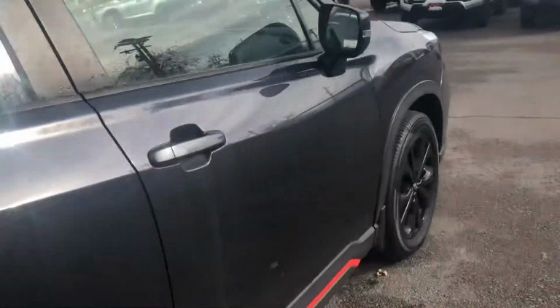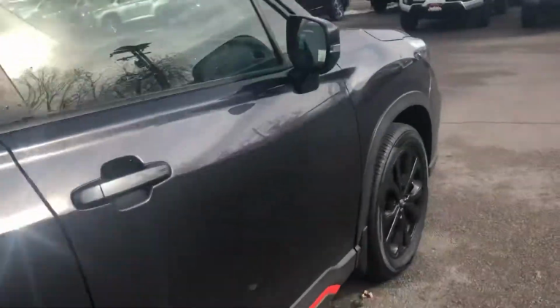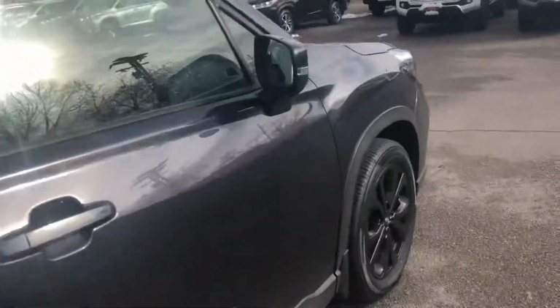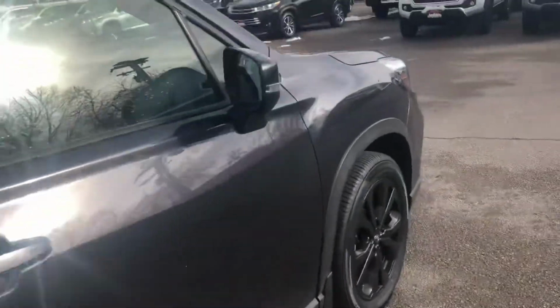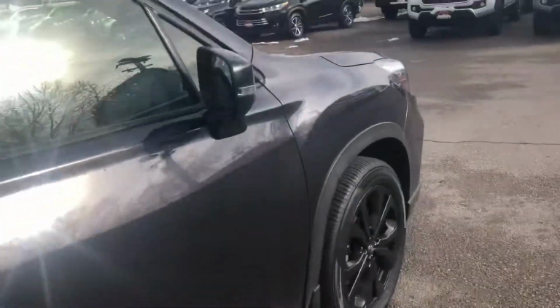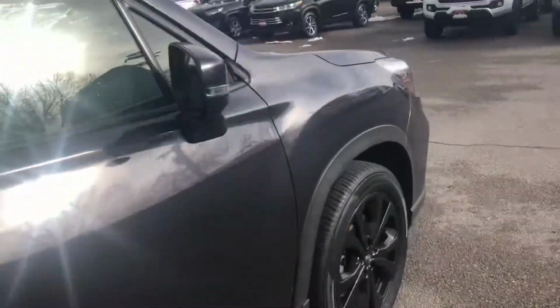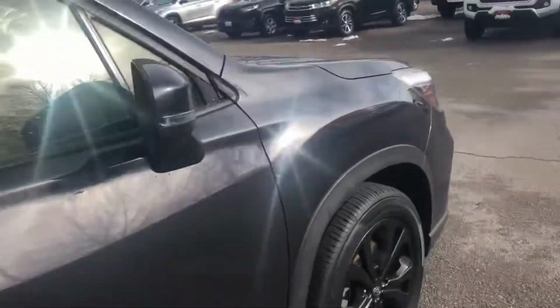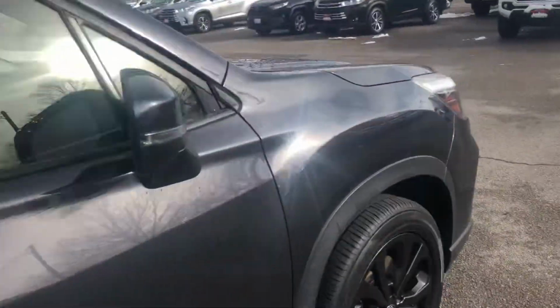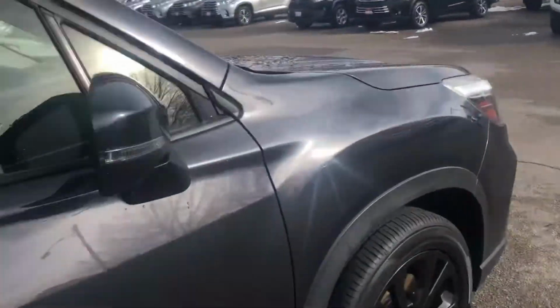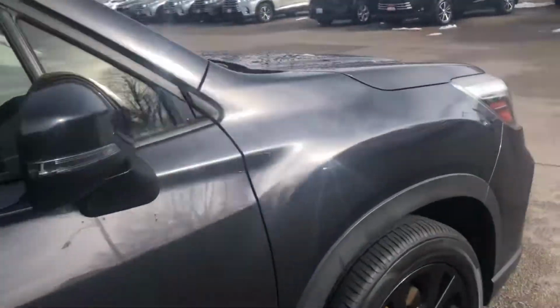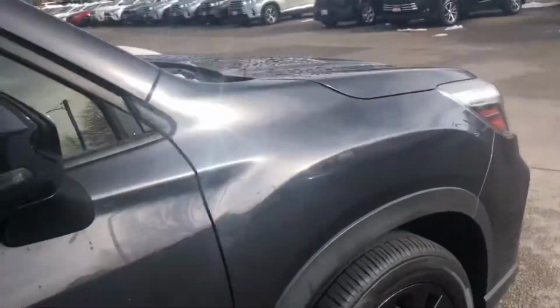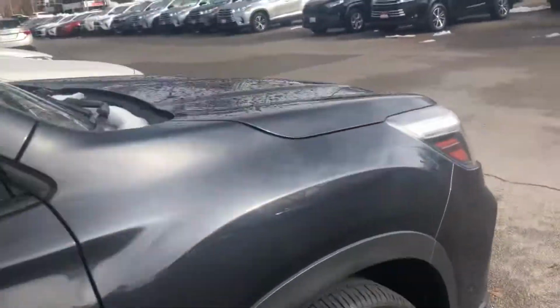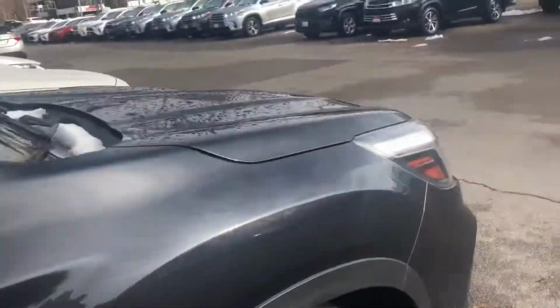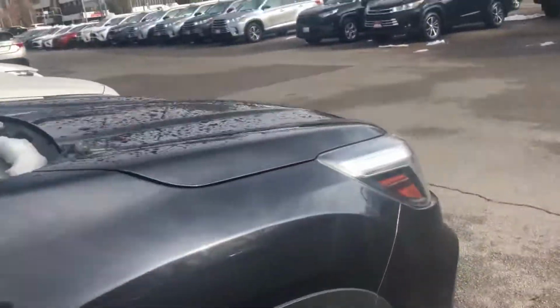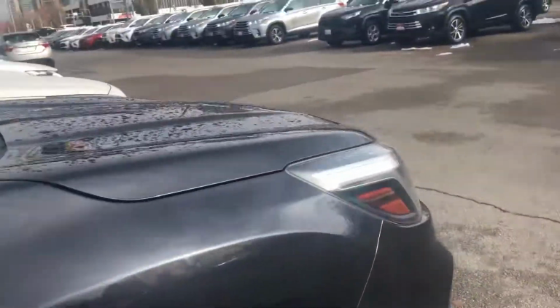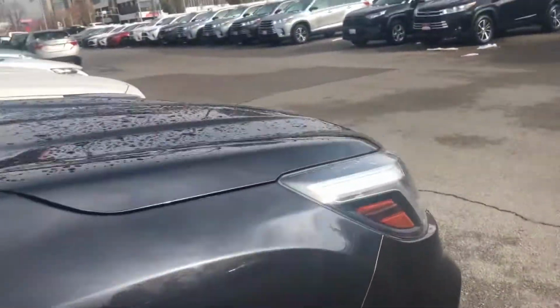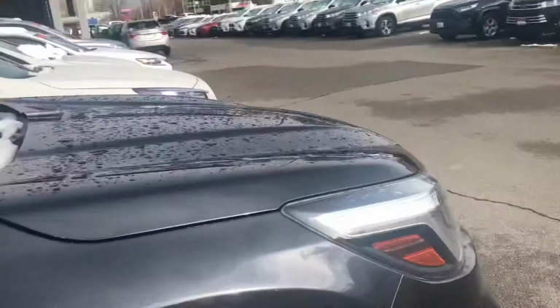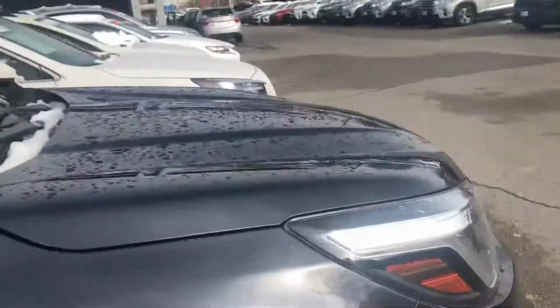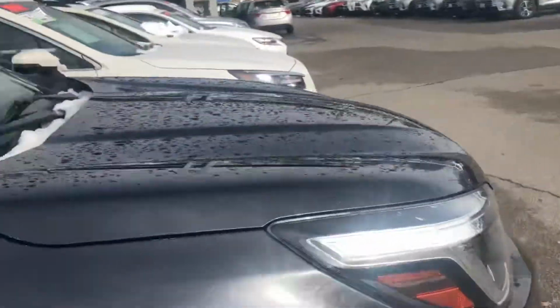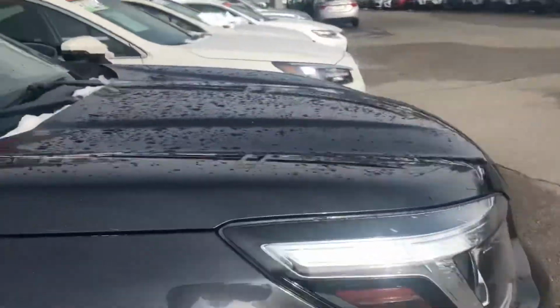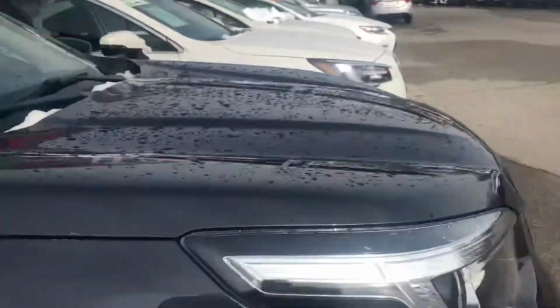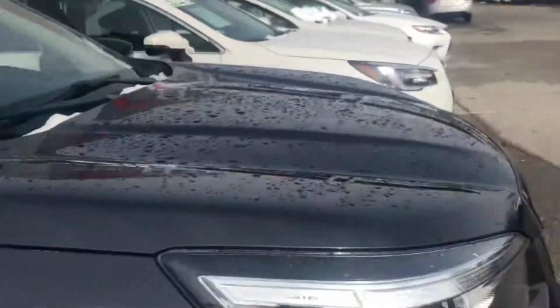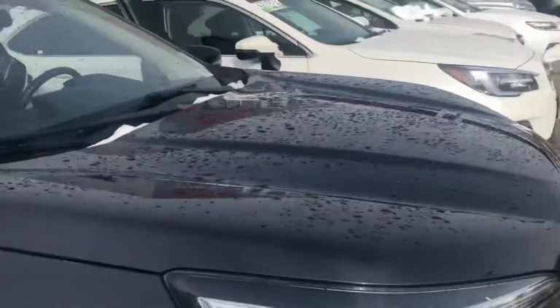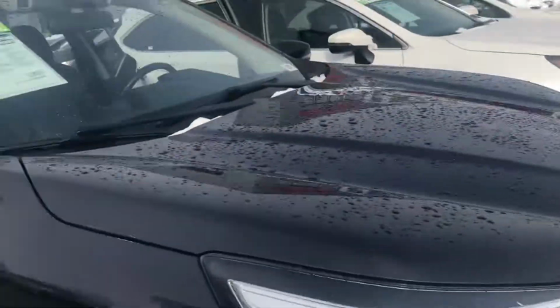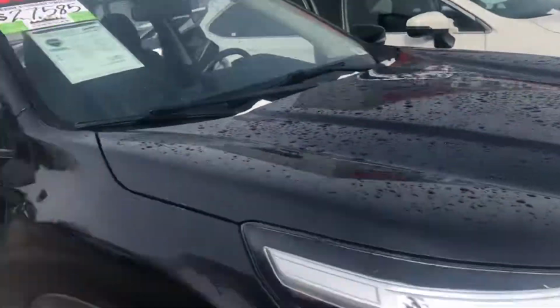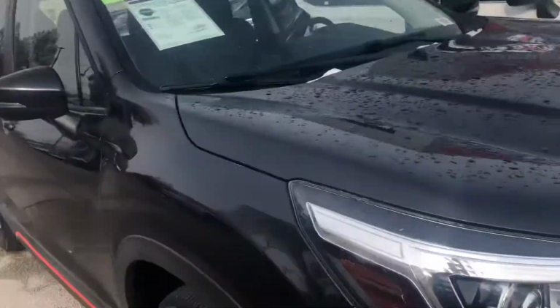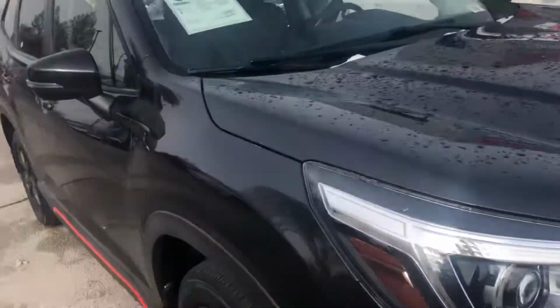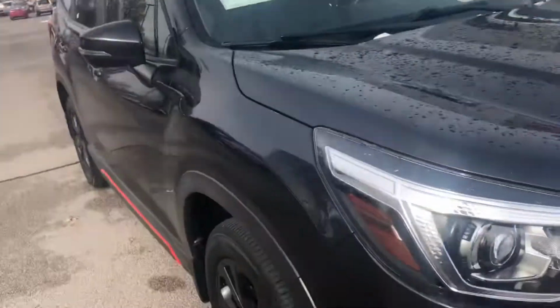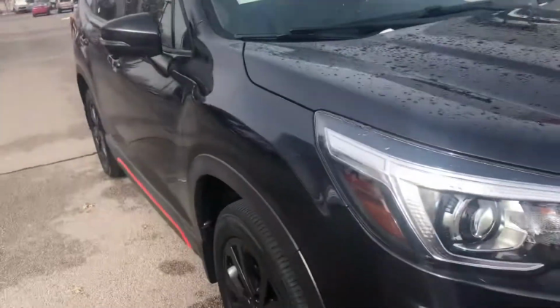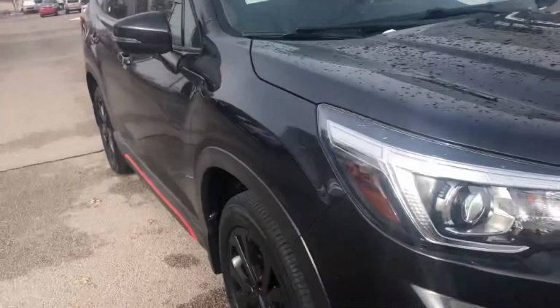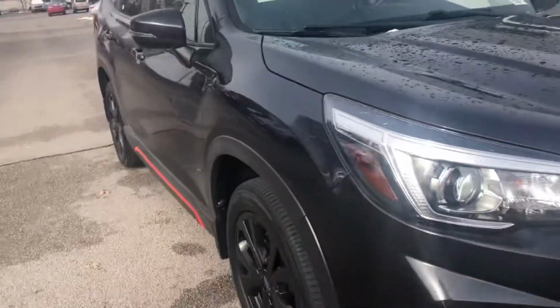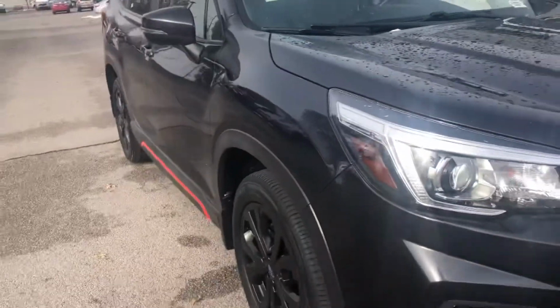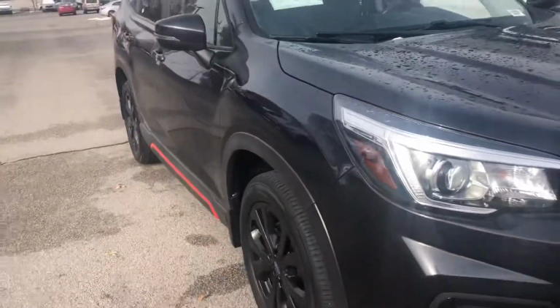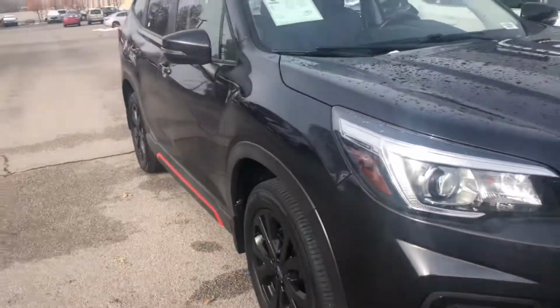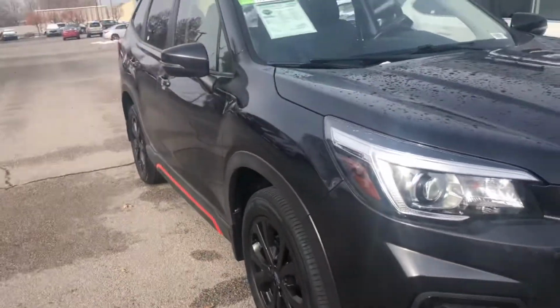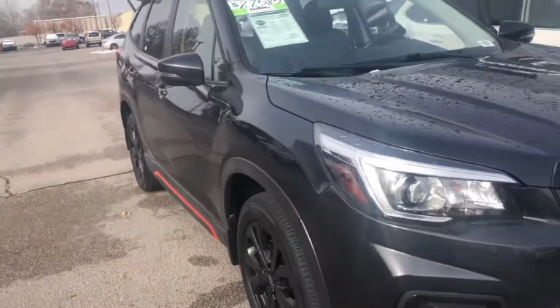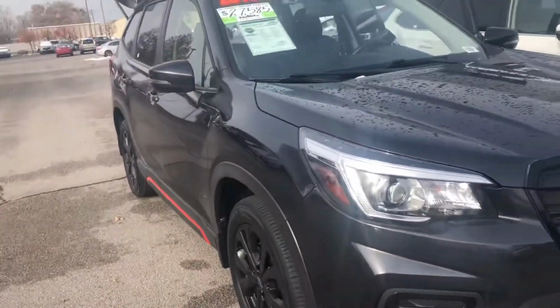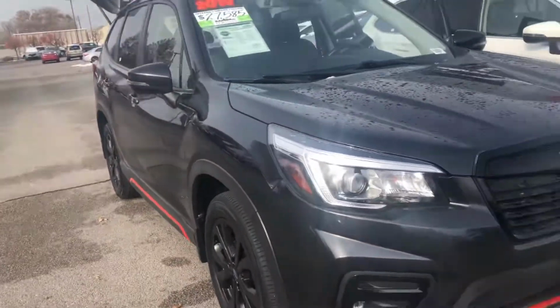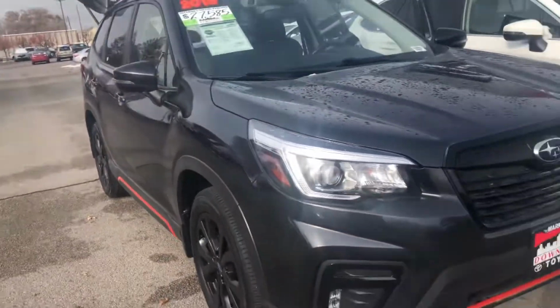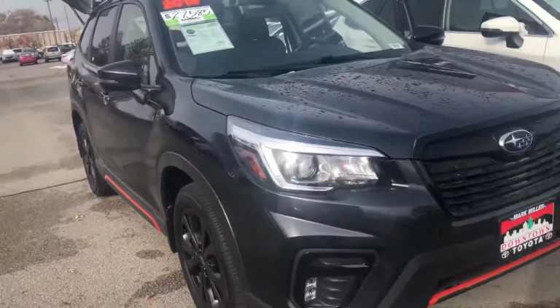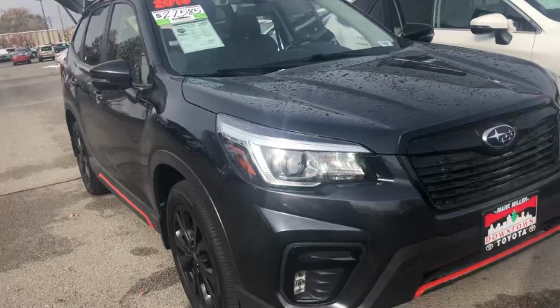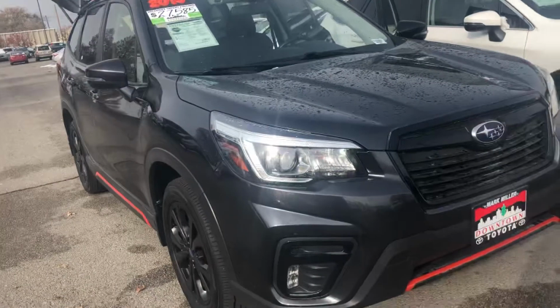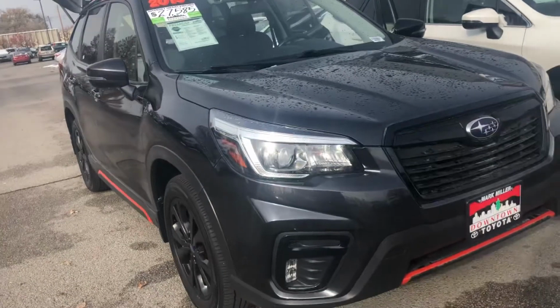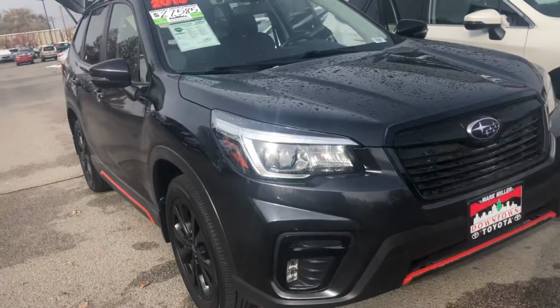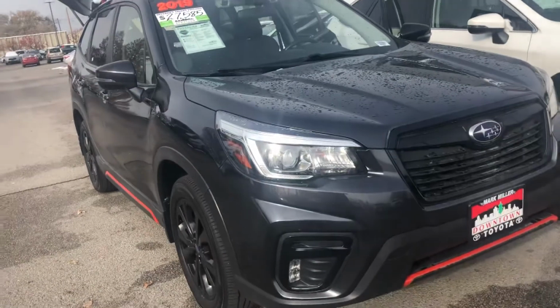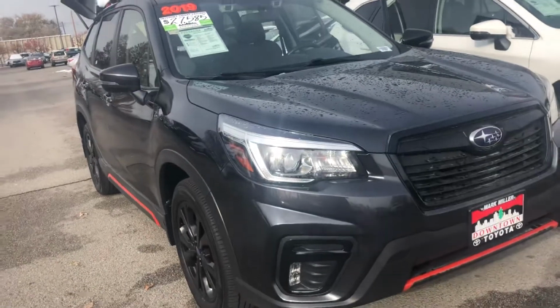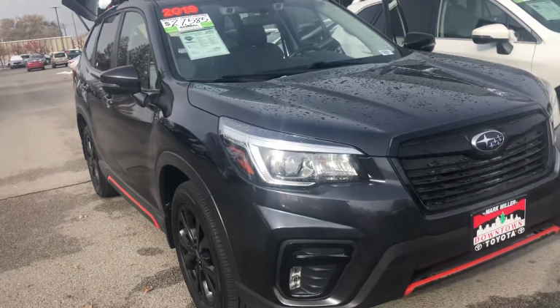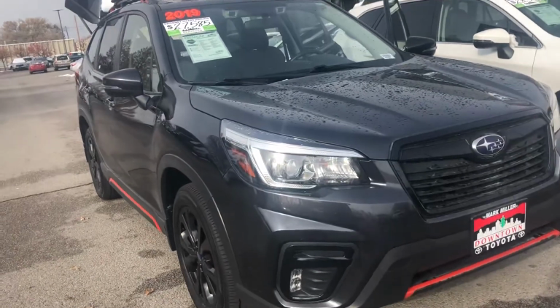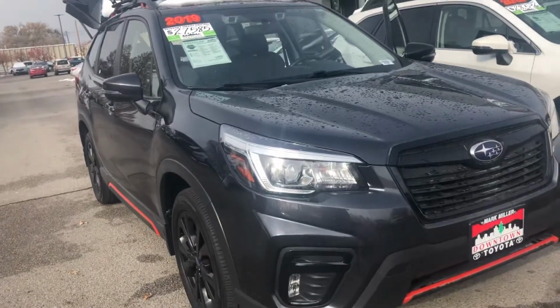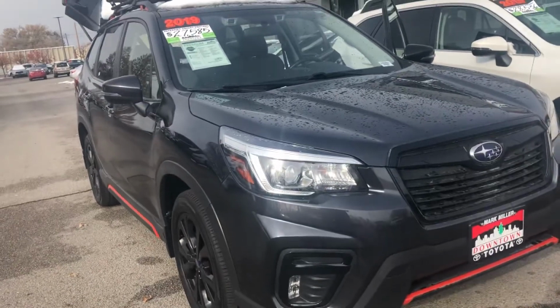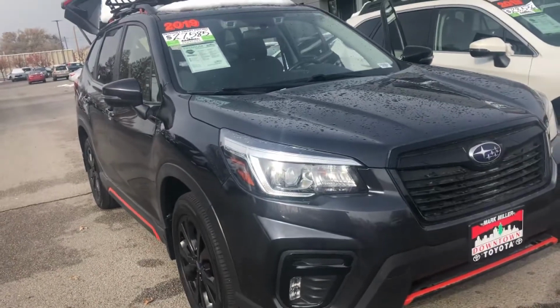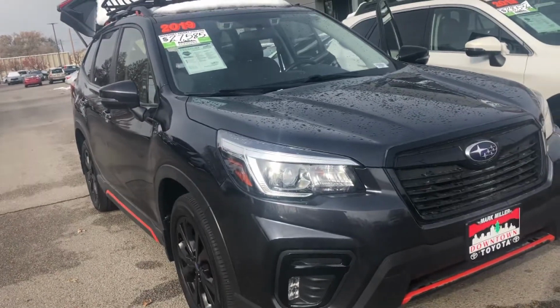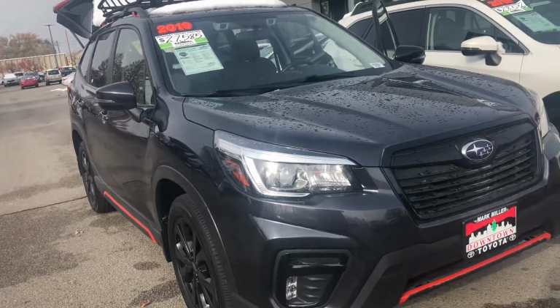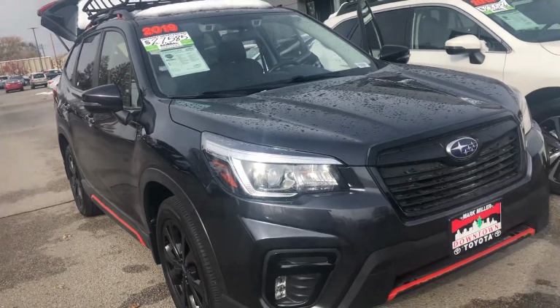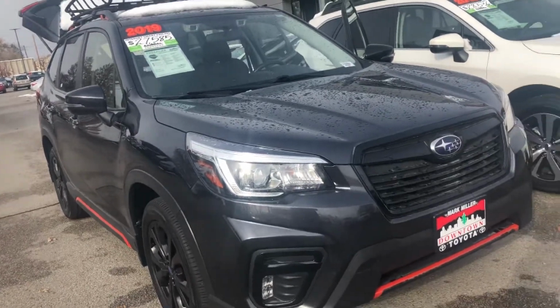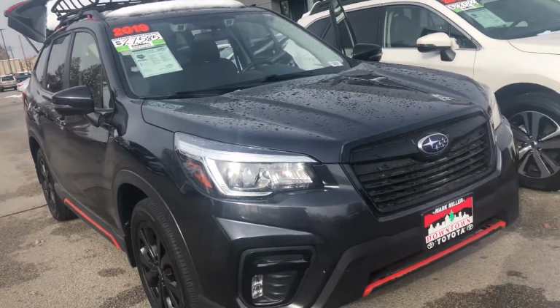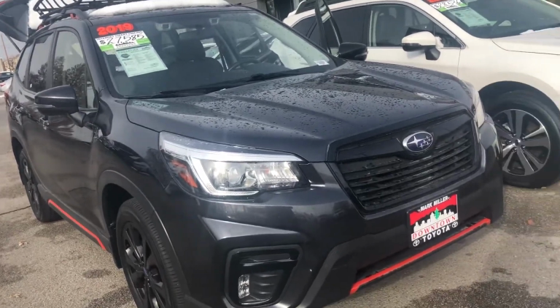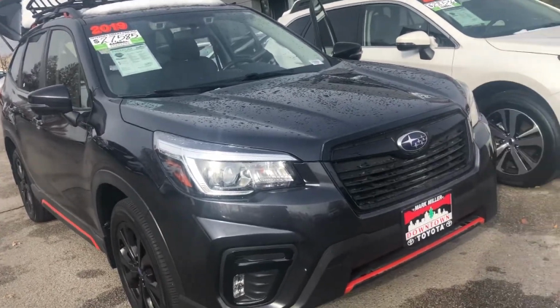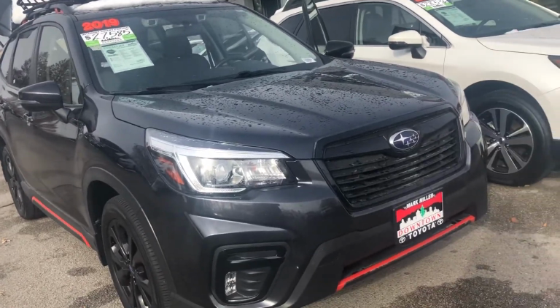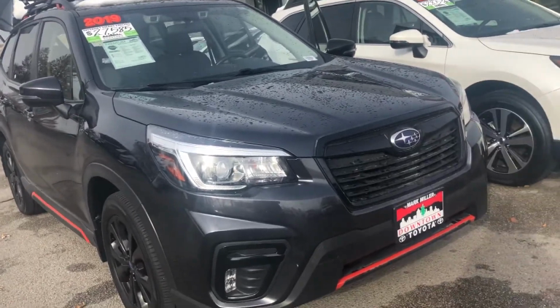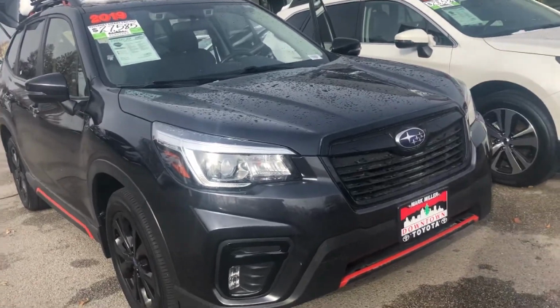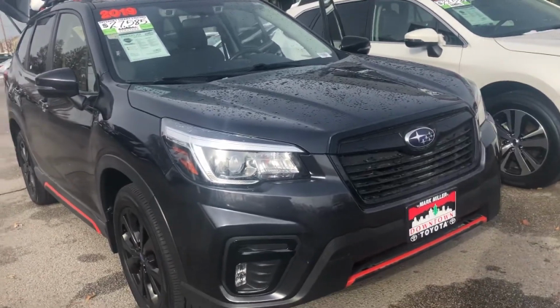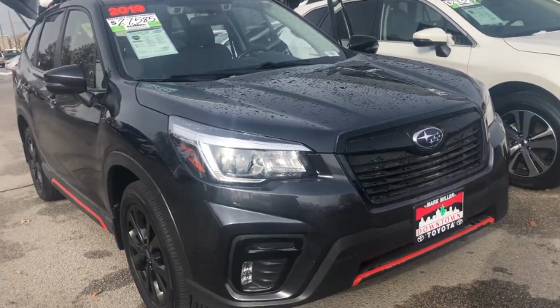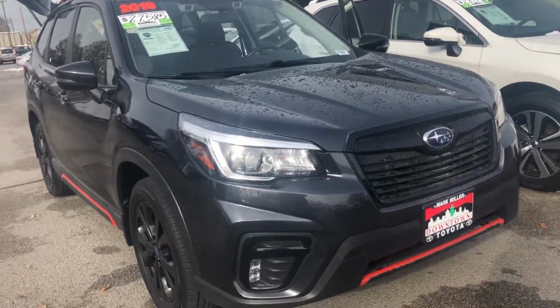Overall, this vehicle is in great condition. My name is Sam and the best phone number you can reach me at is 801-415-3127.